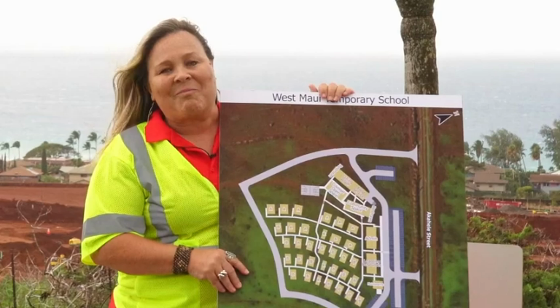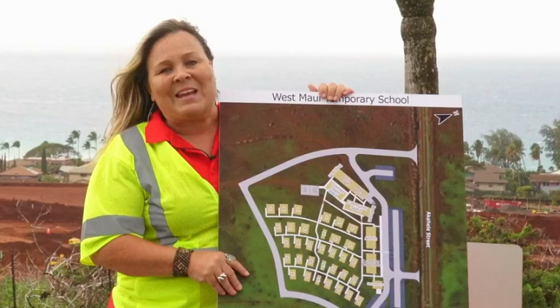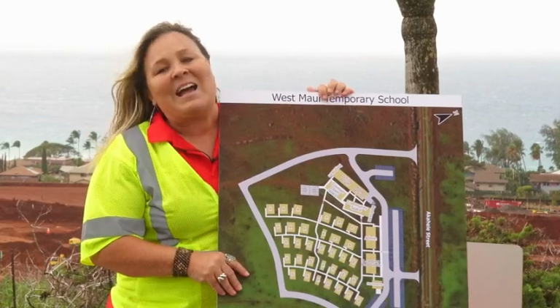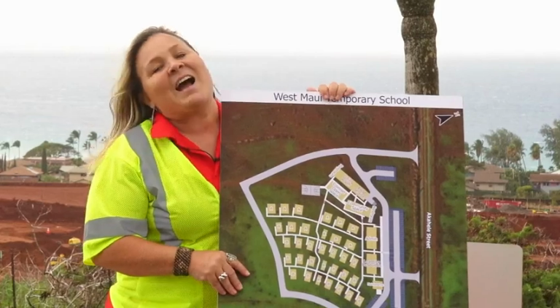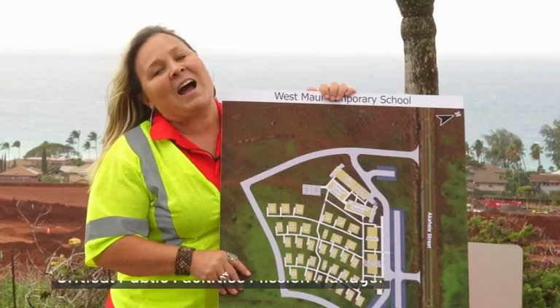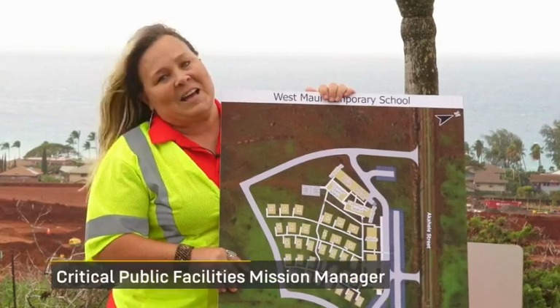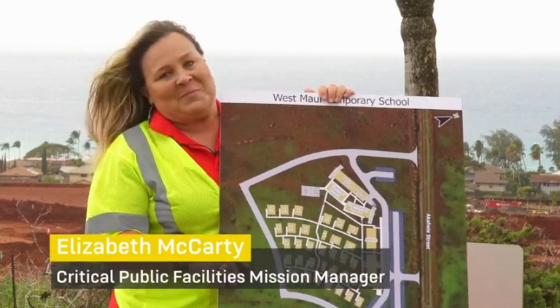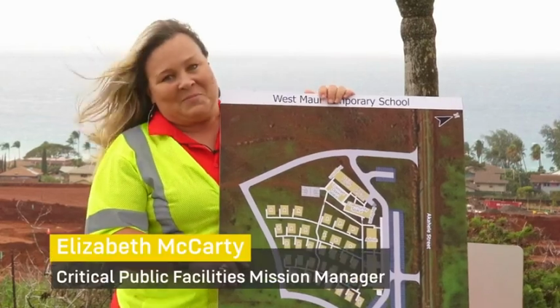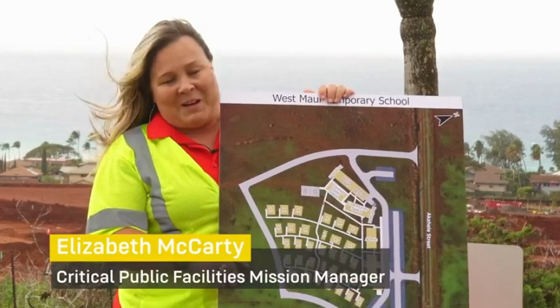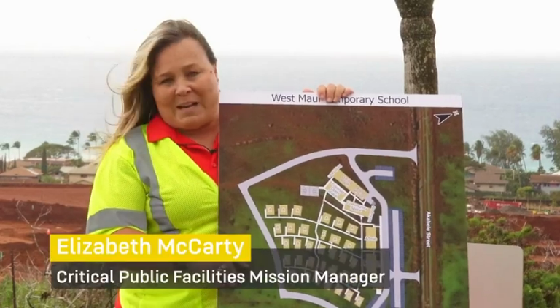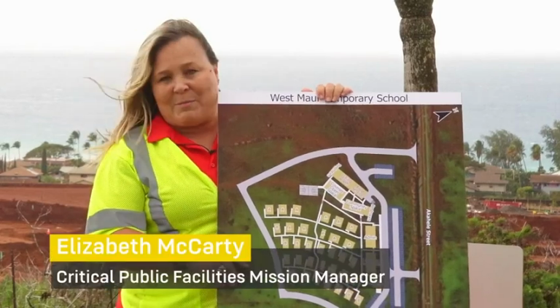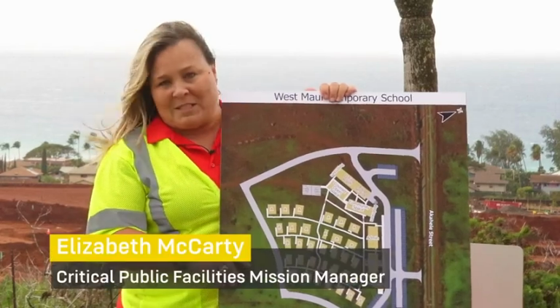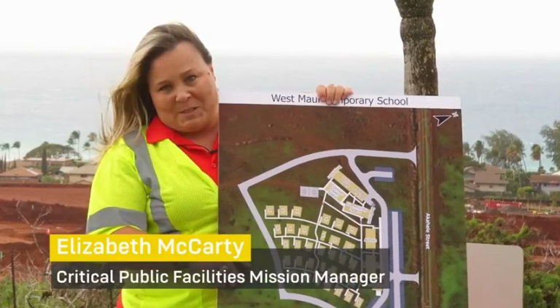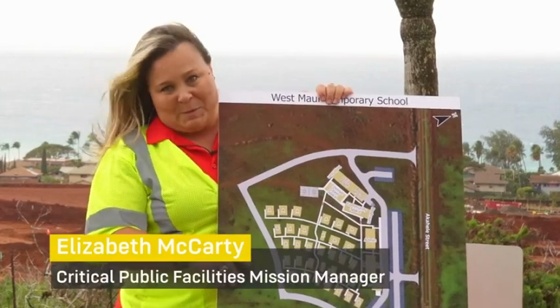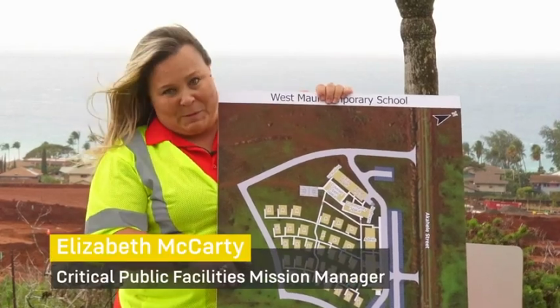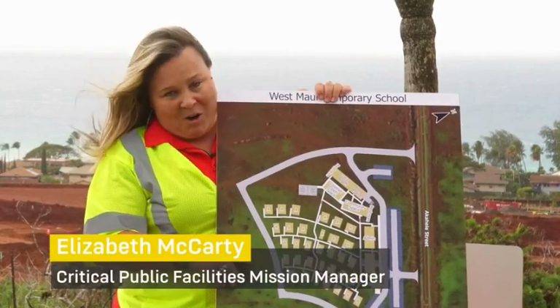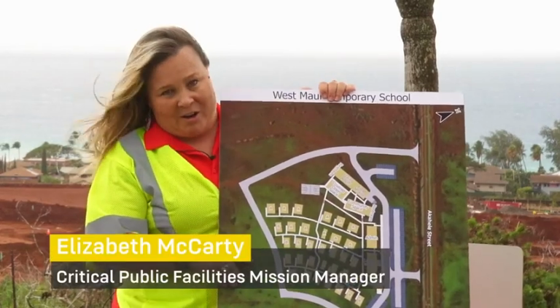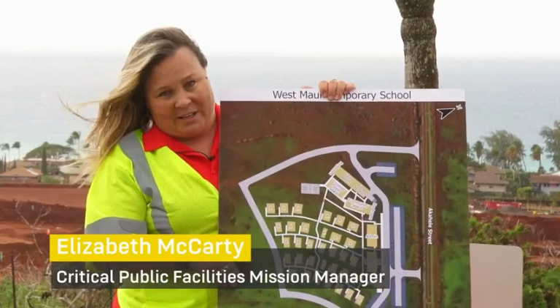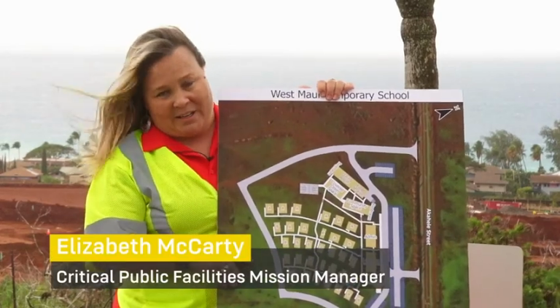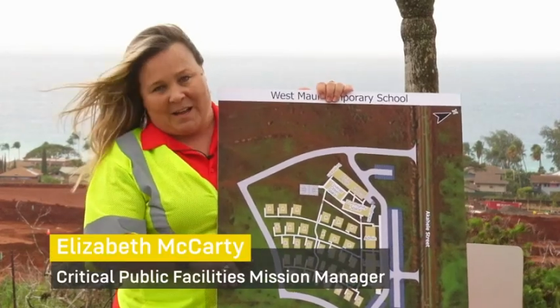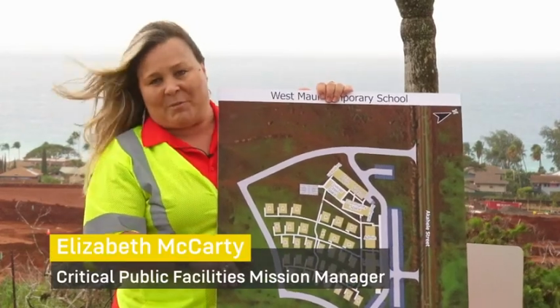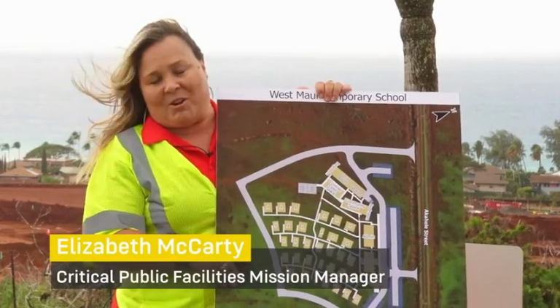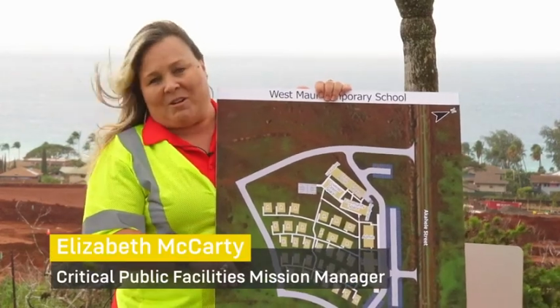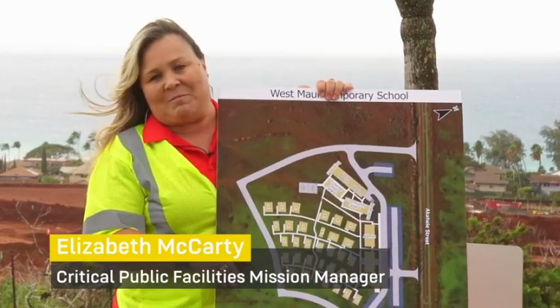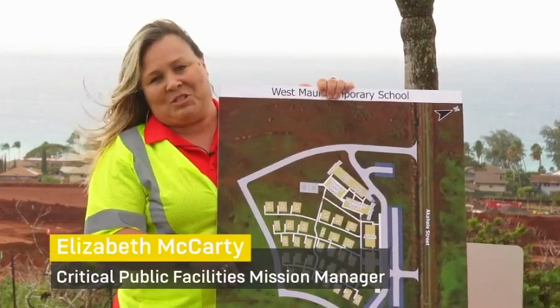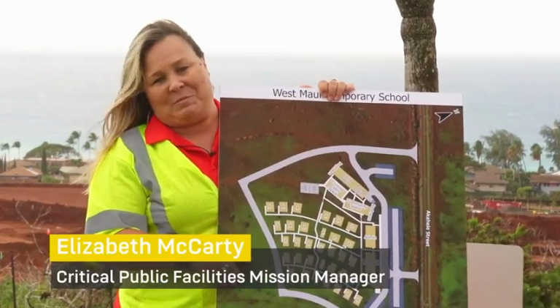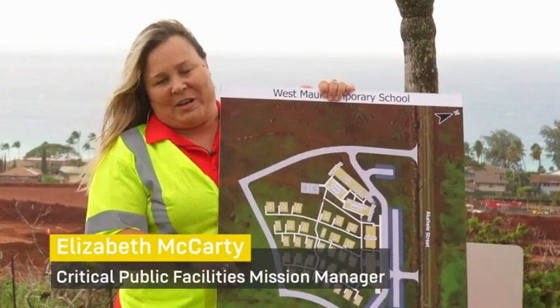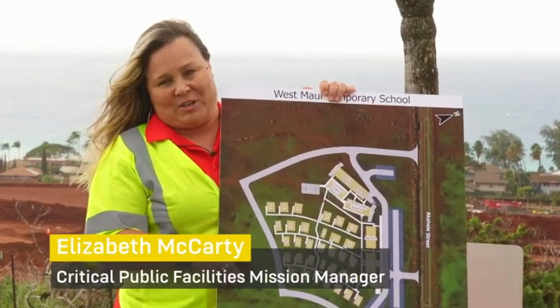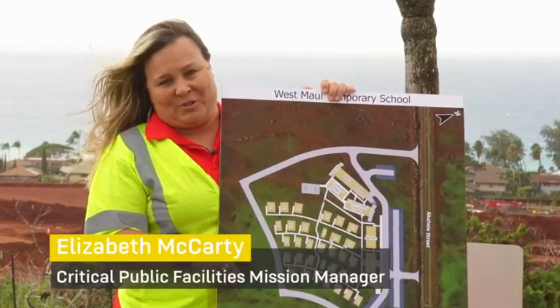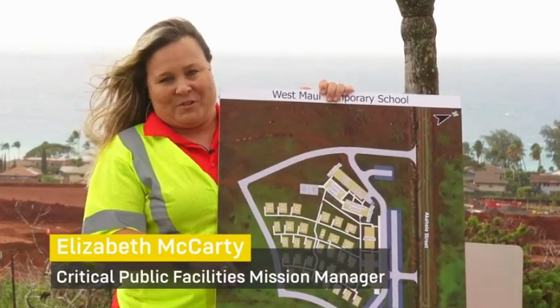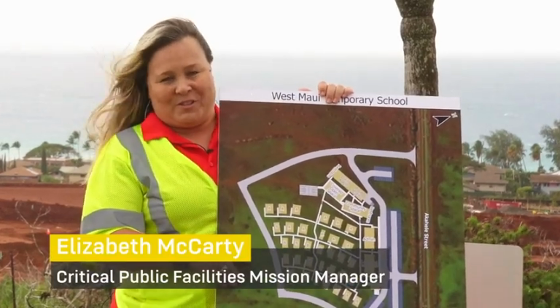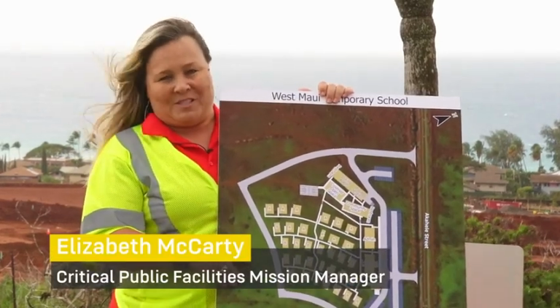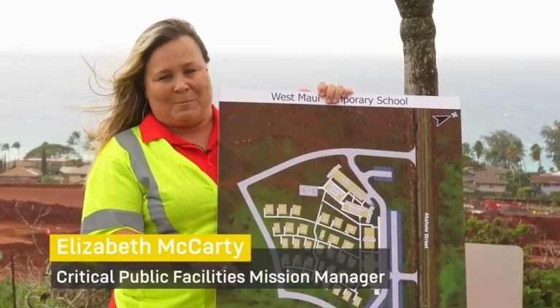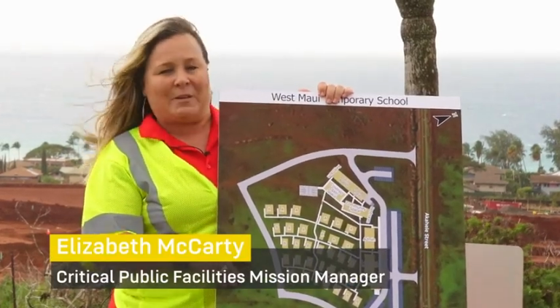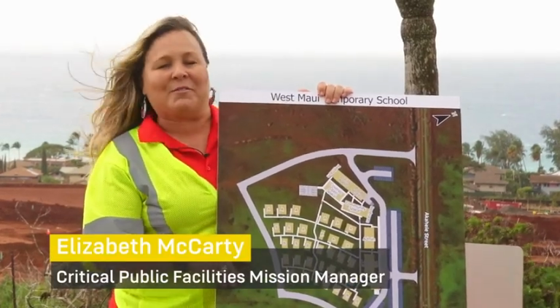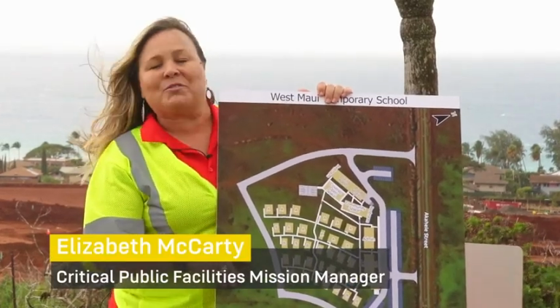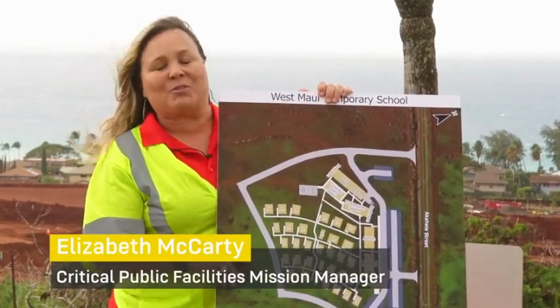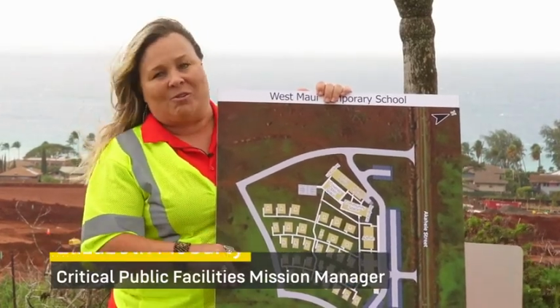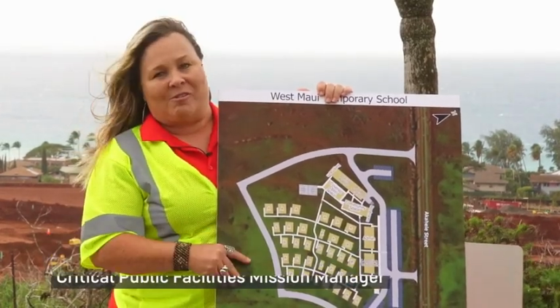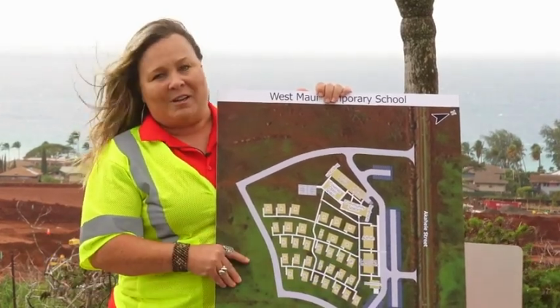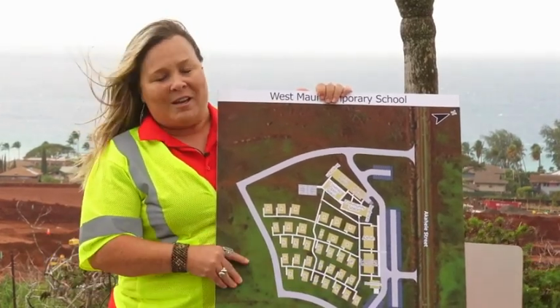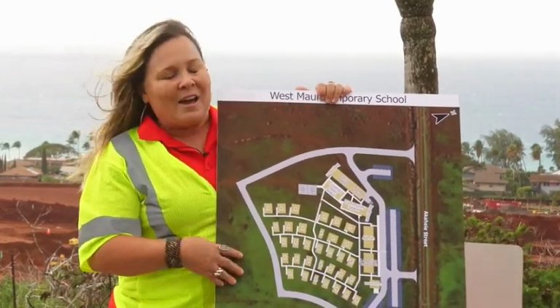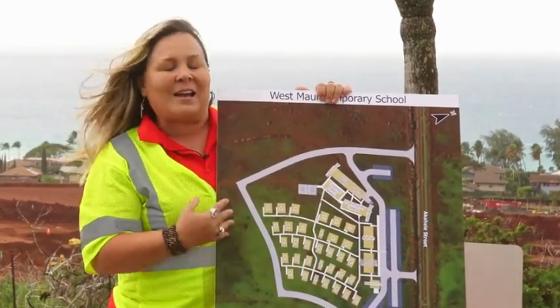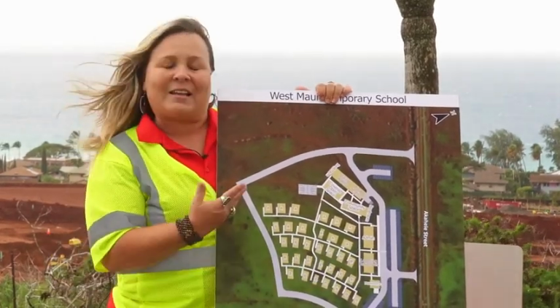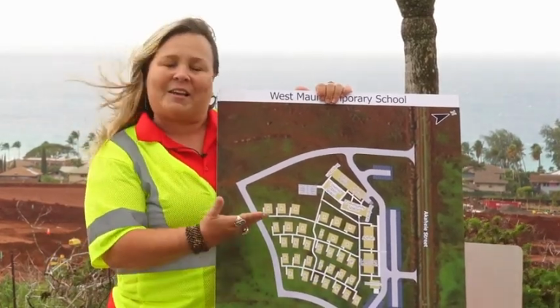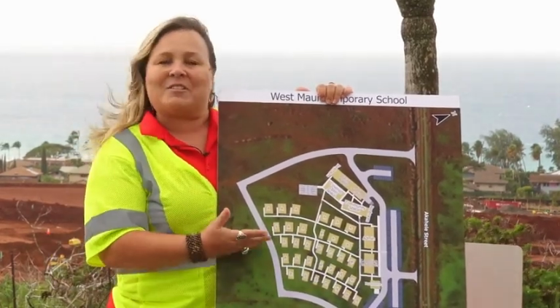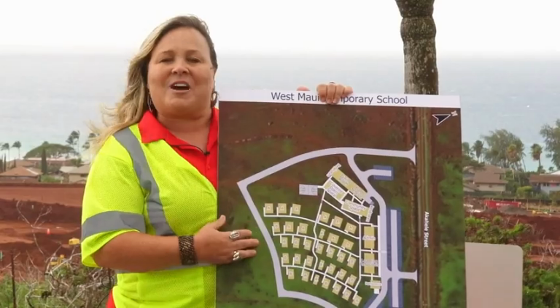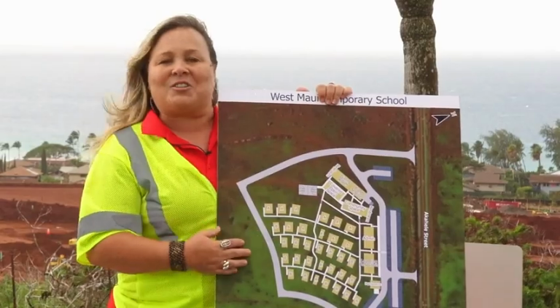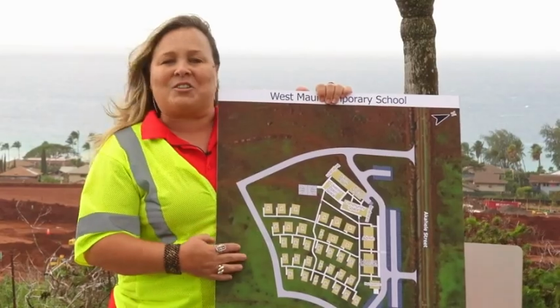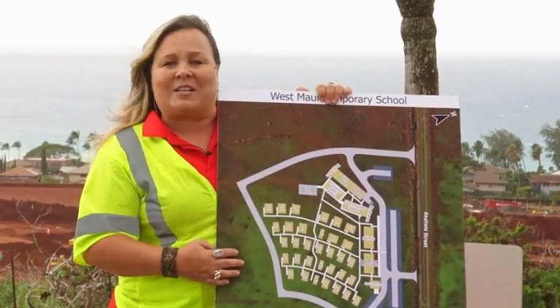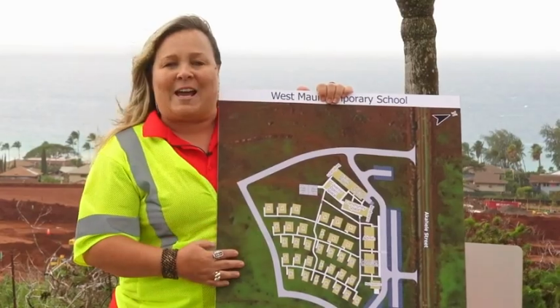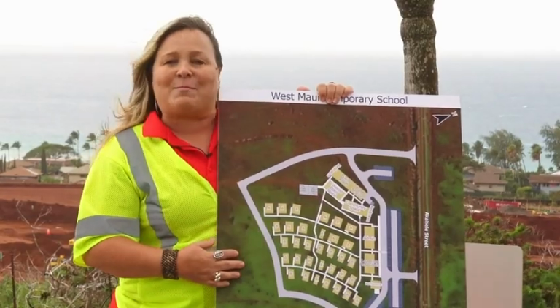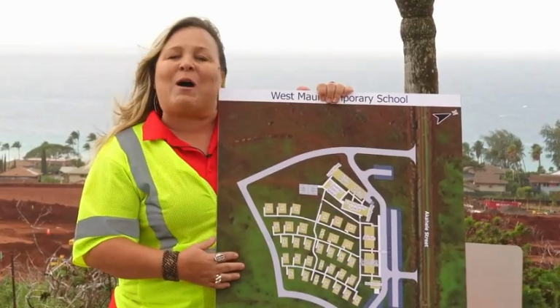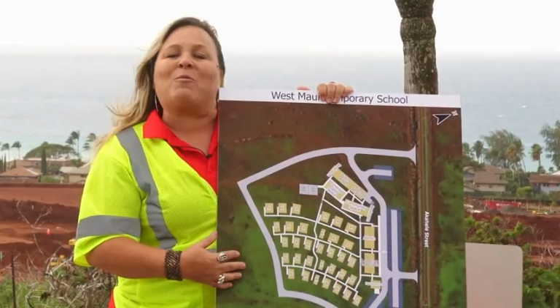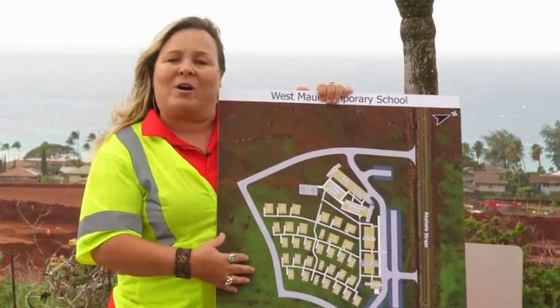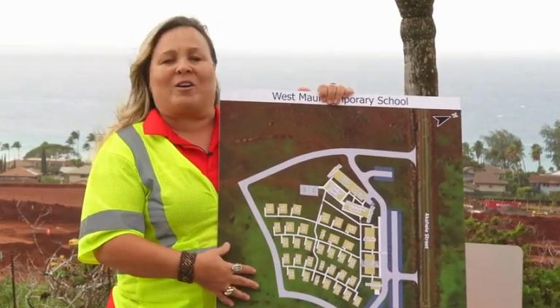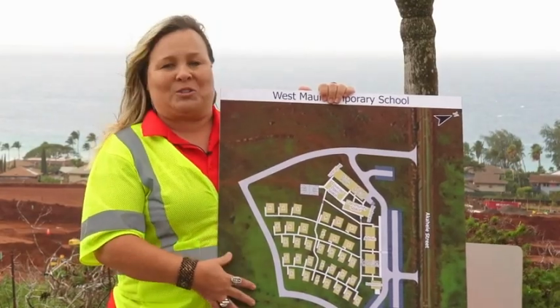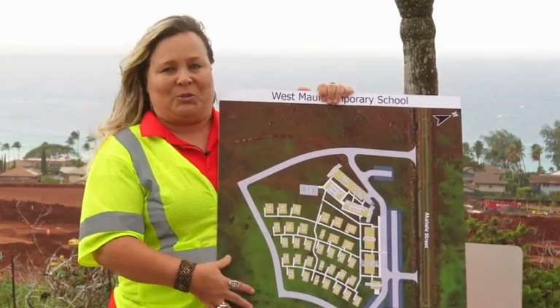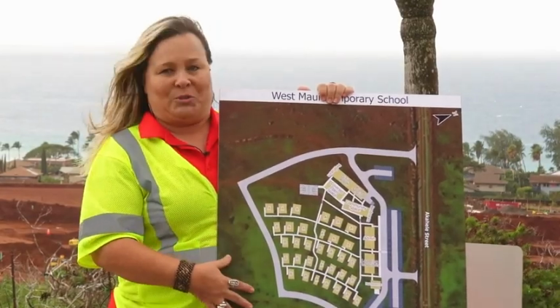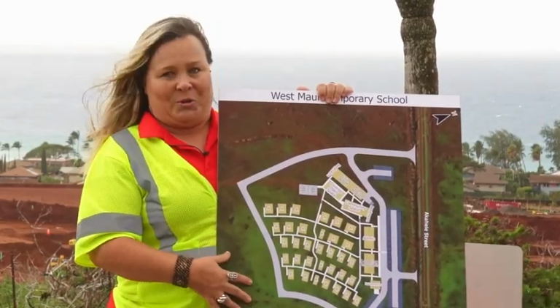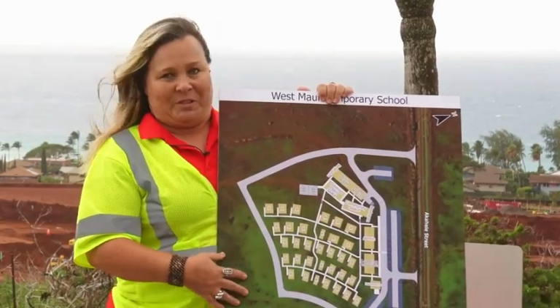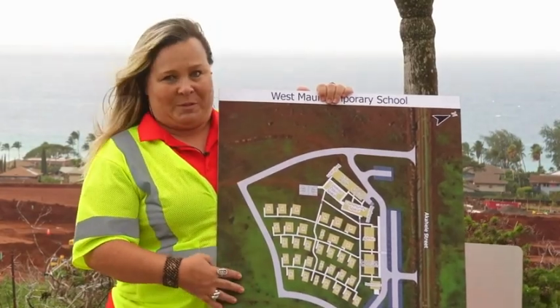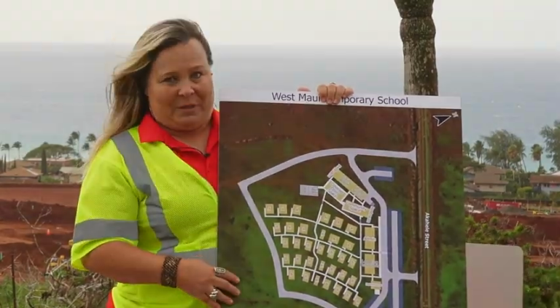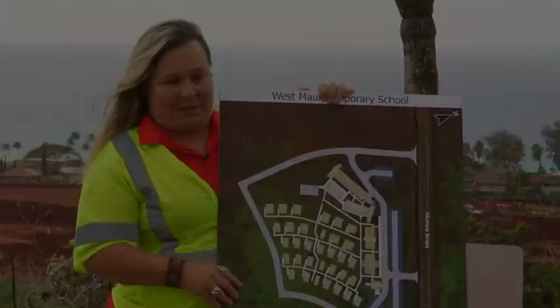Hi, my name is Elizabeth McCarty and I'm the current mission manager for the CPF school. I'd love to talk to you today about what our school is going to be.